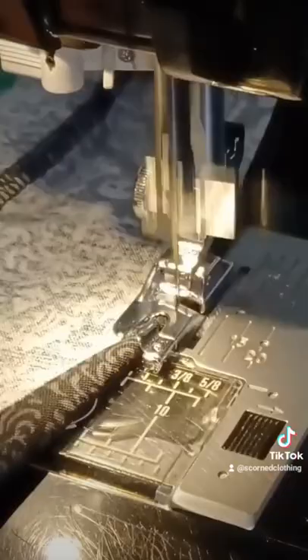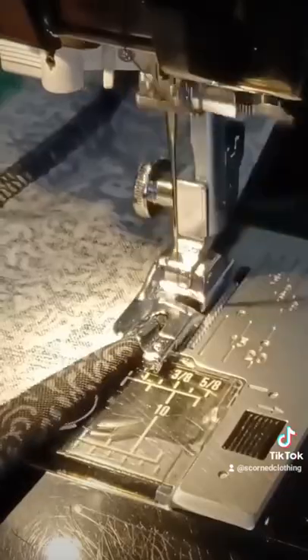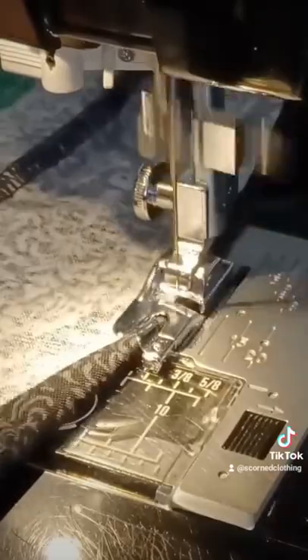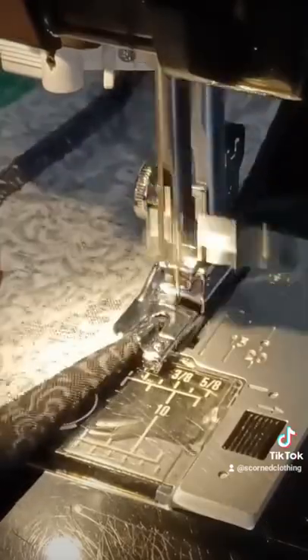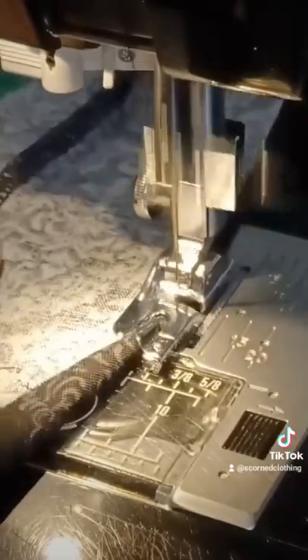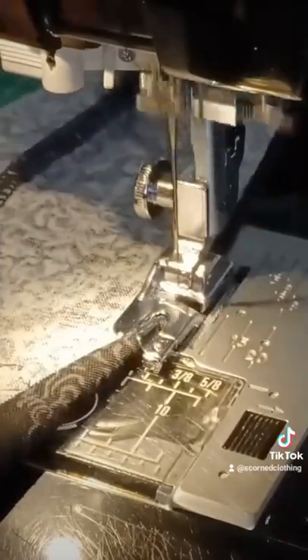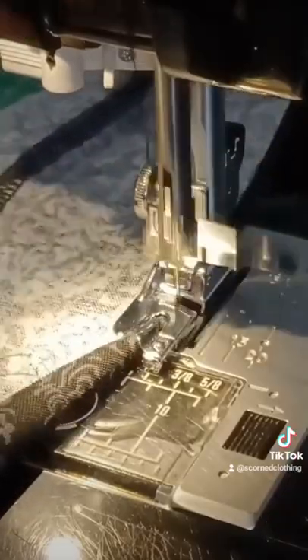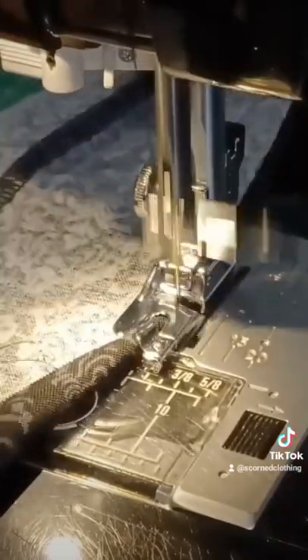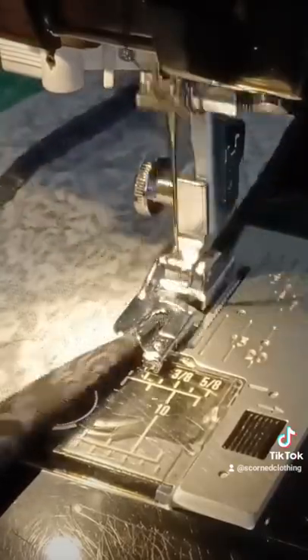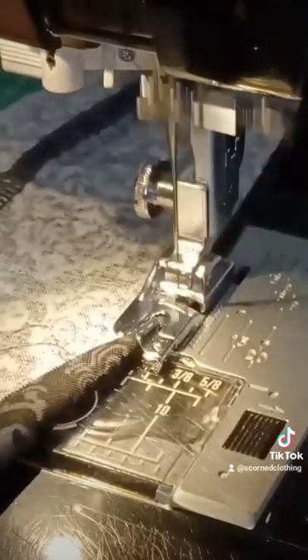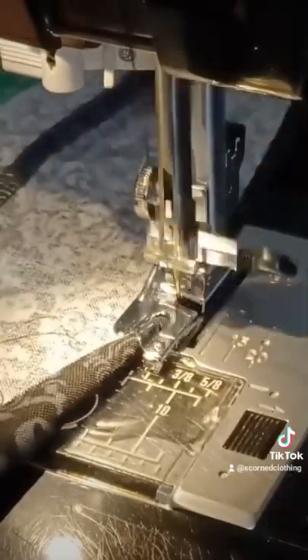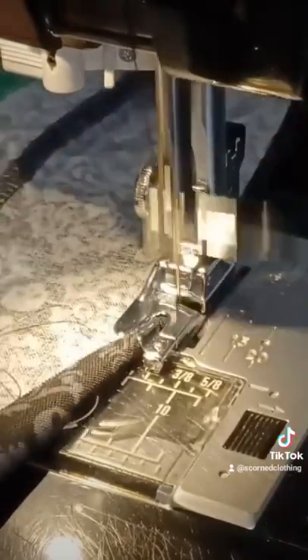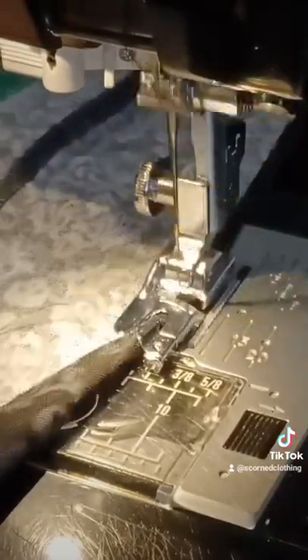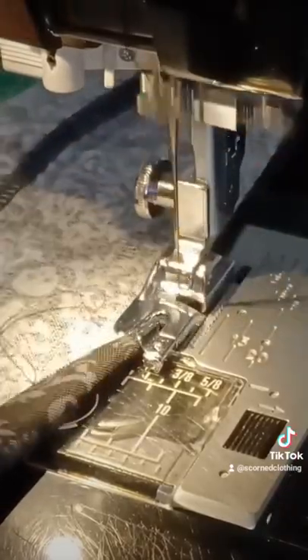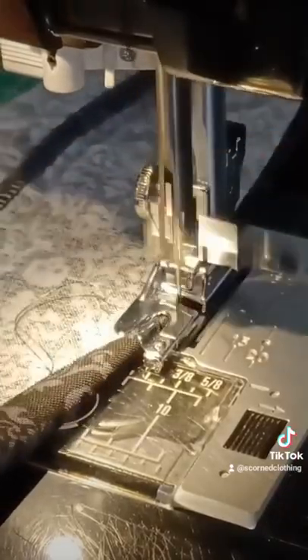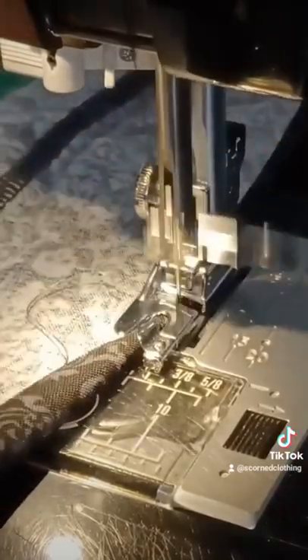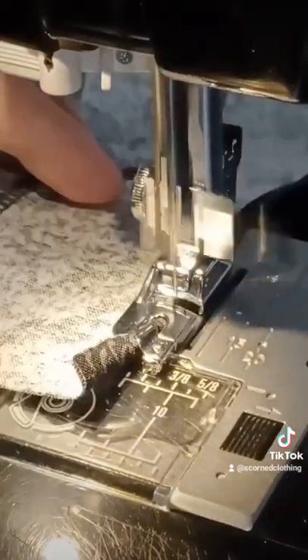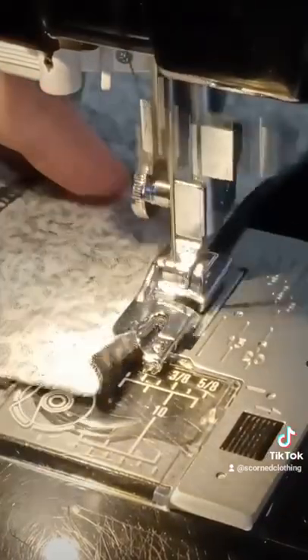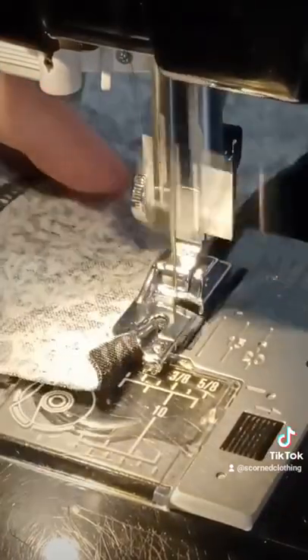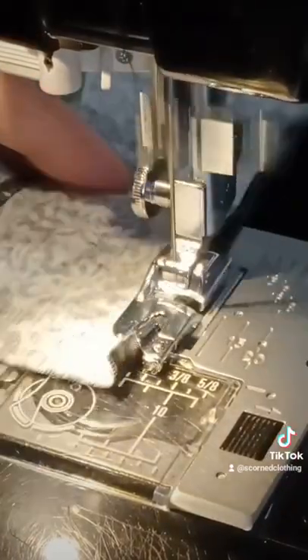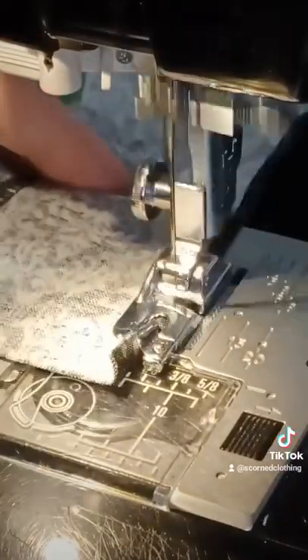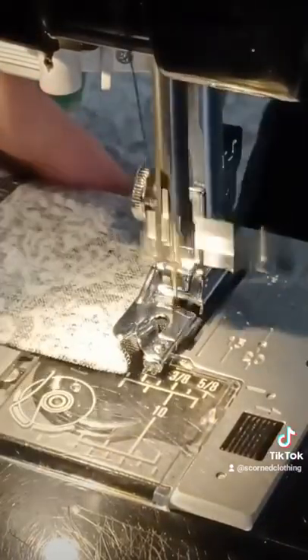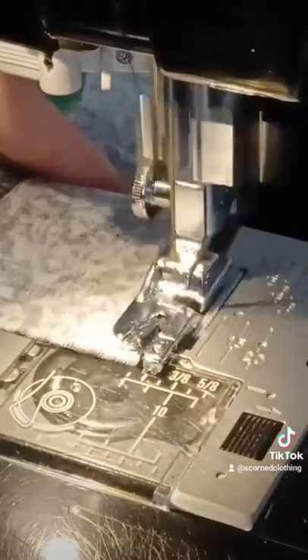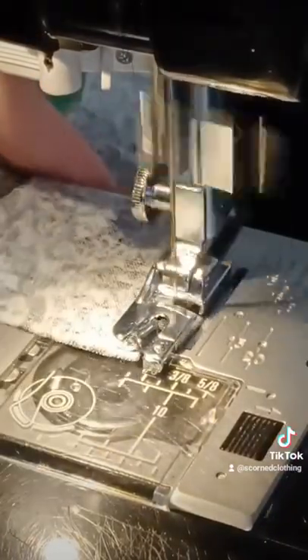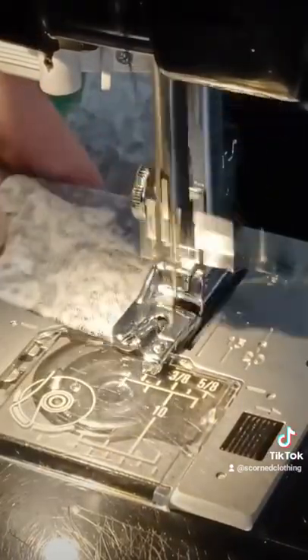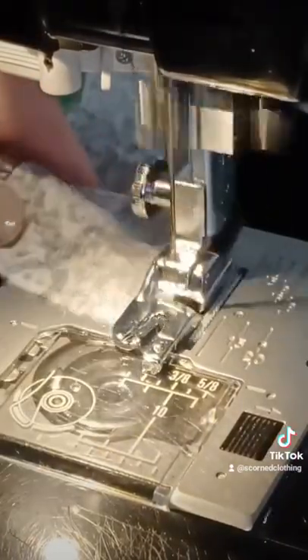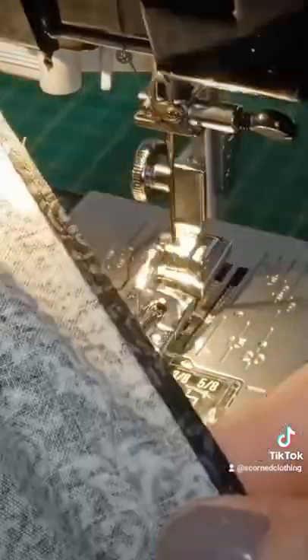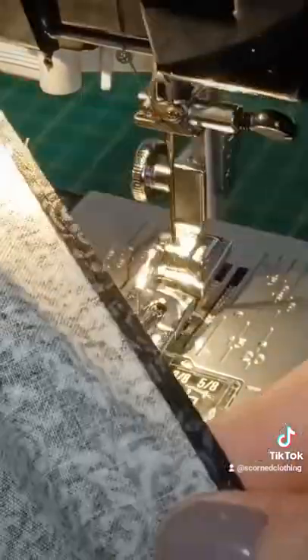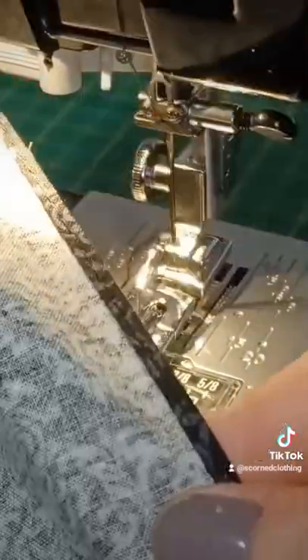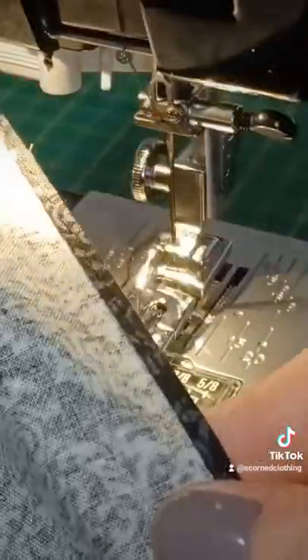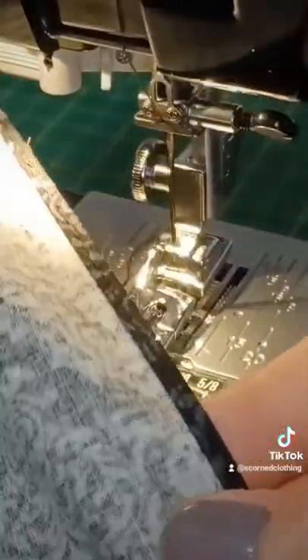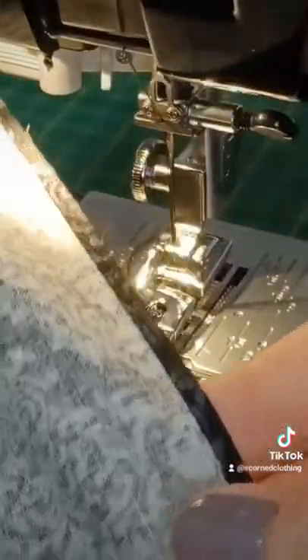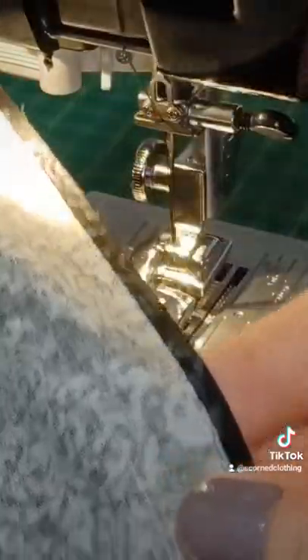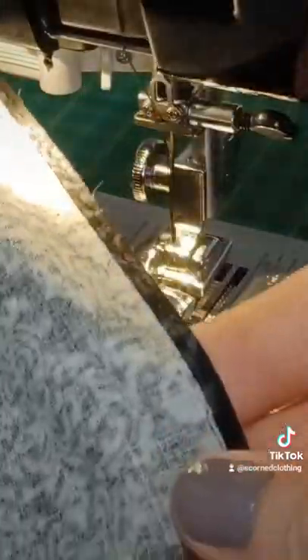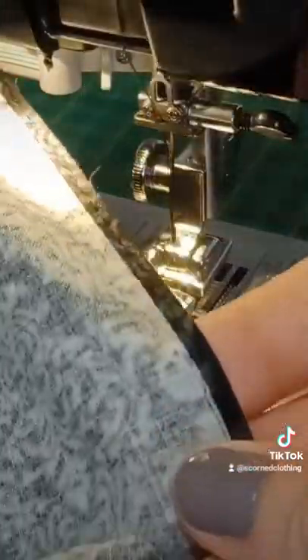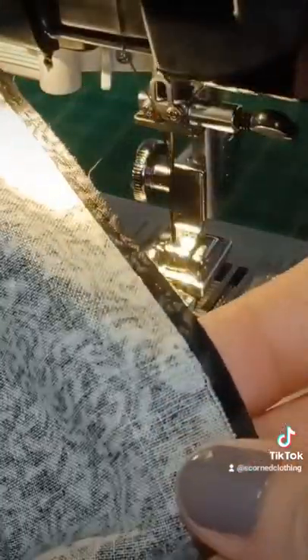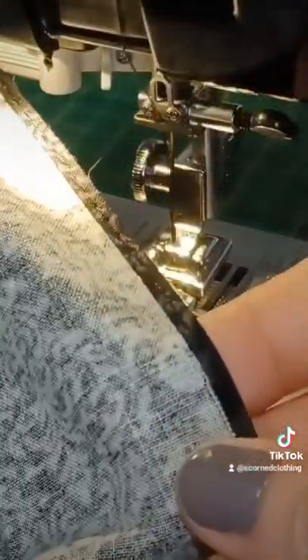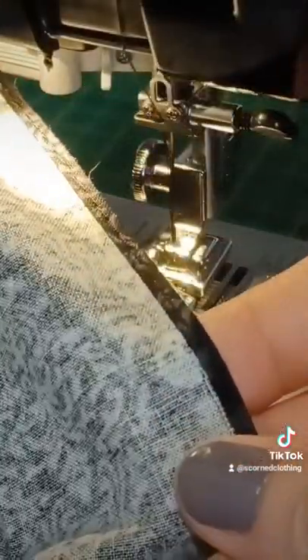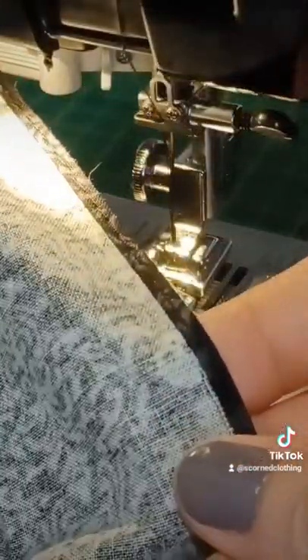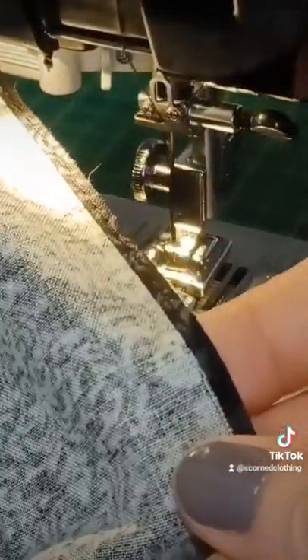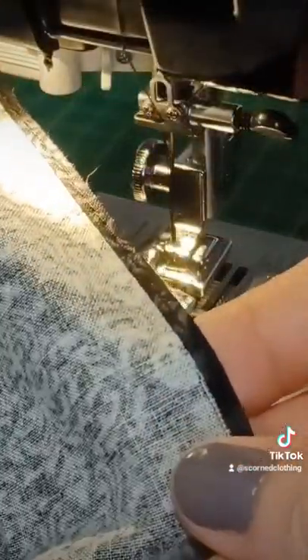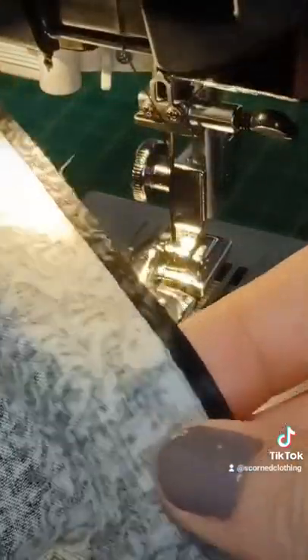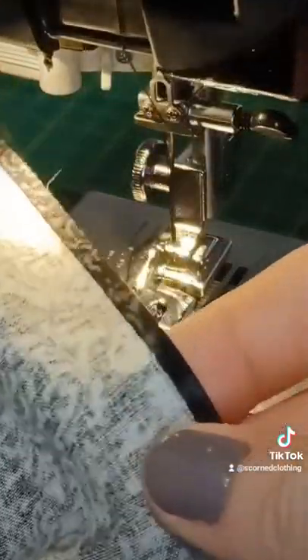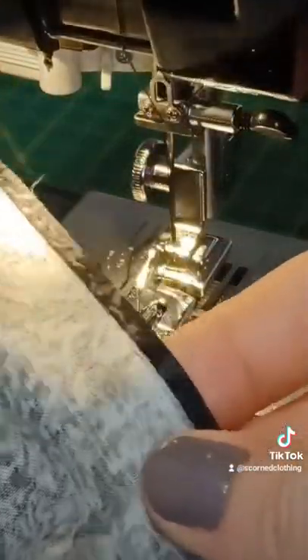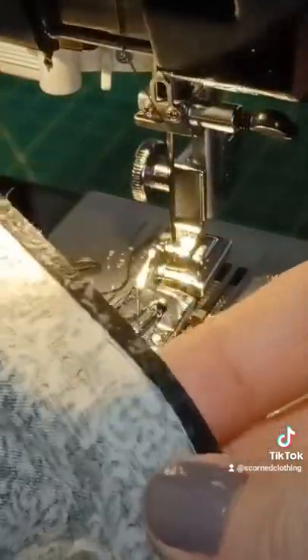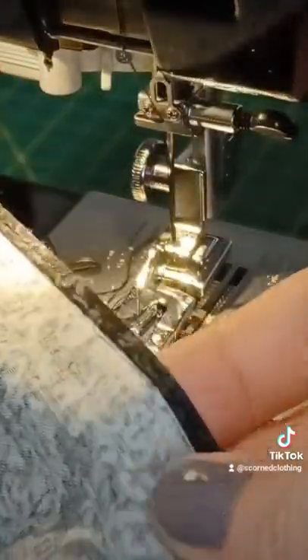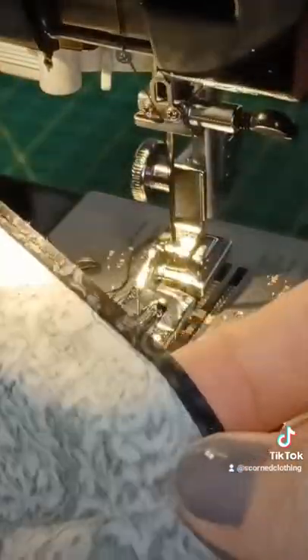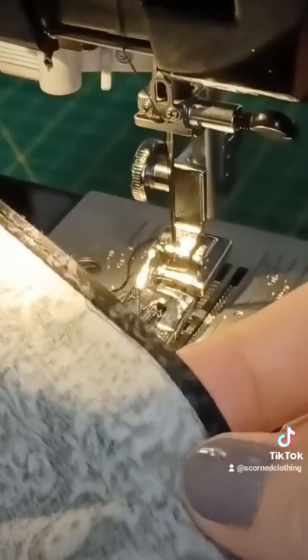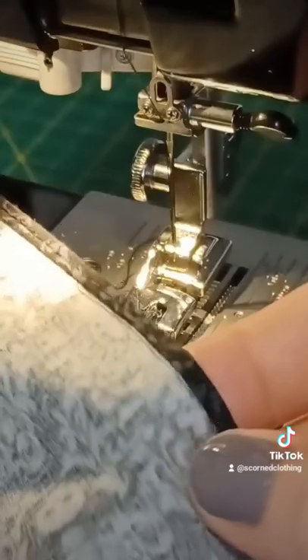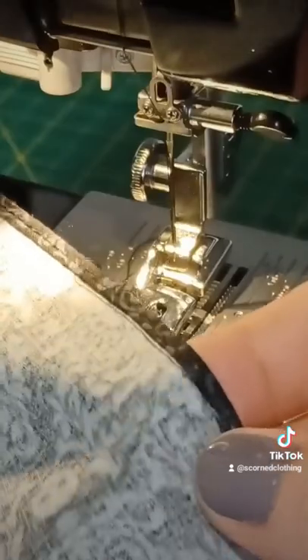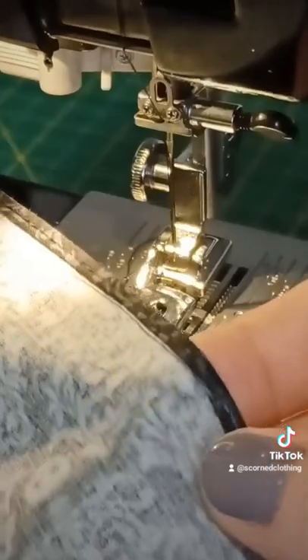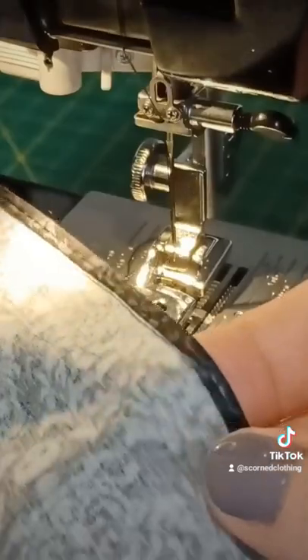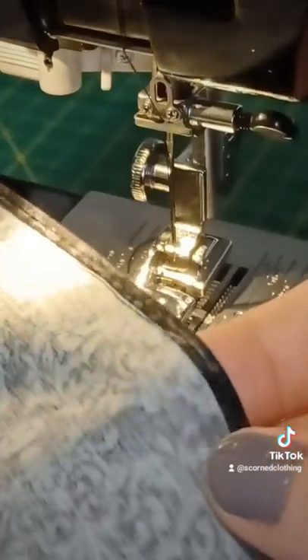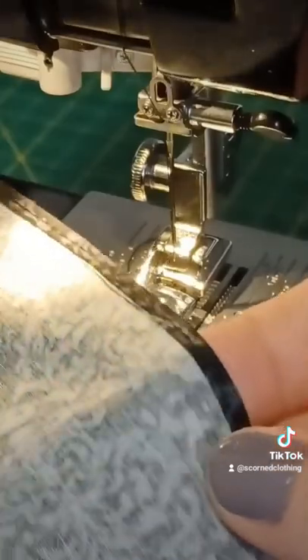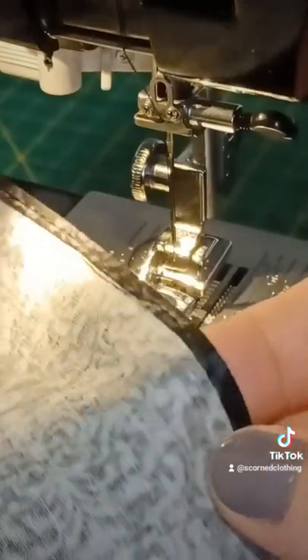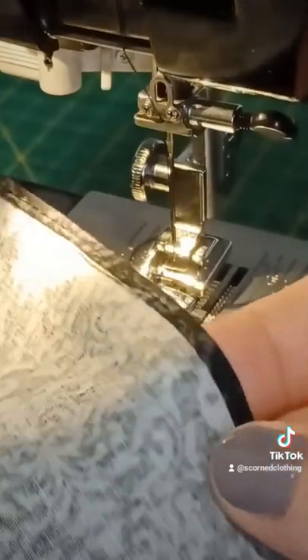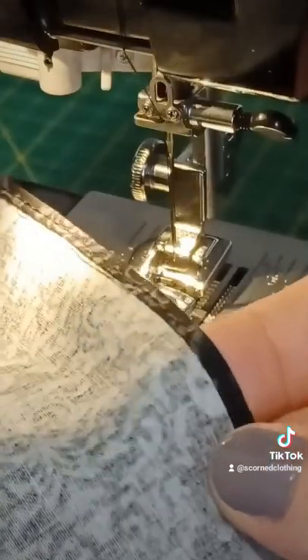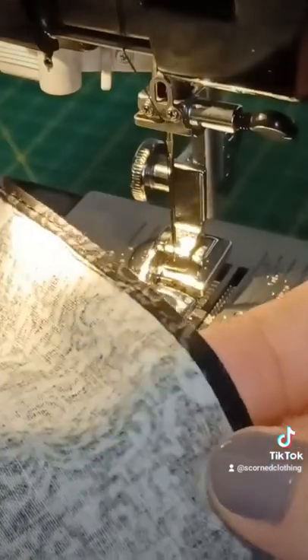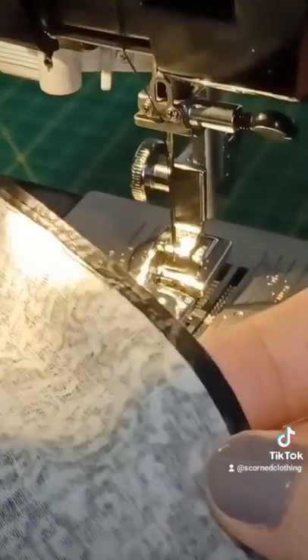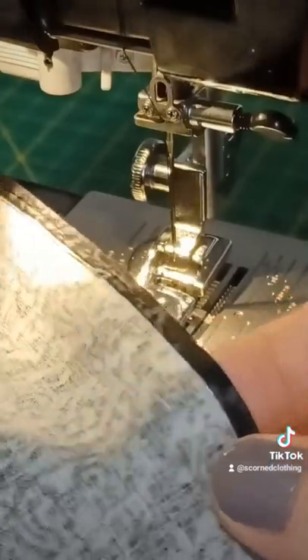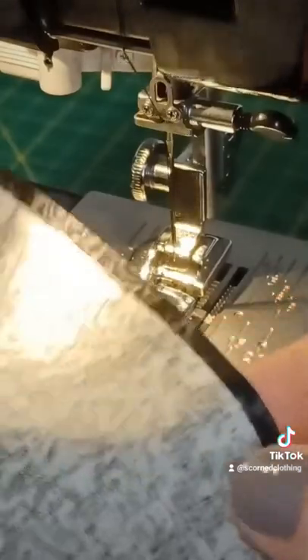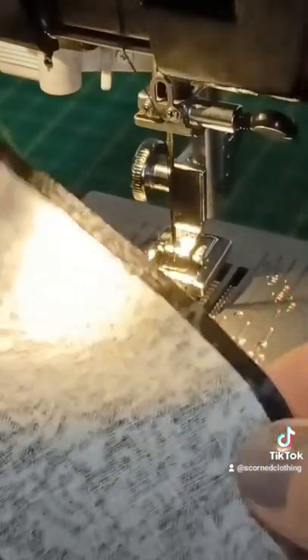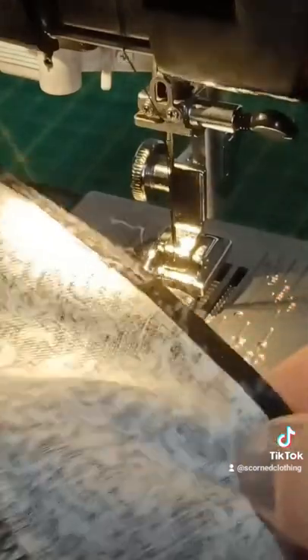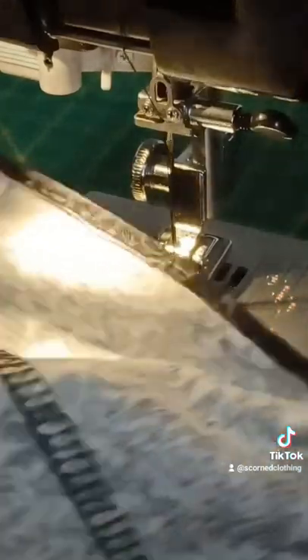It's going to turn it for you and stitch over top so that you end up with that. Isn't it pretty?